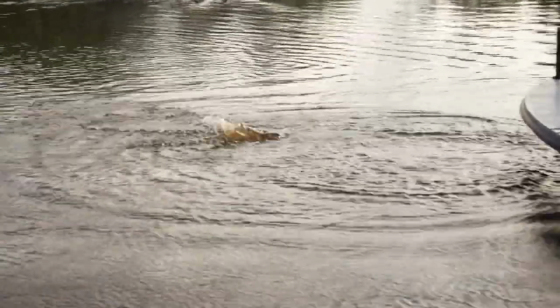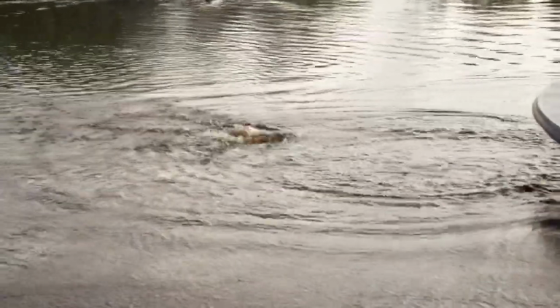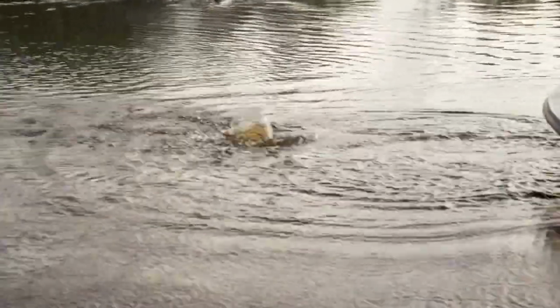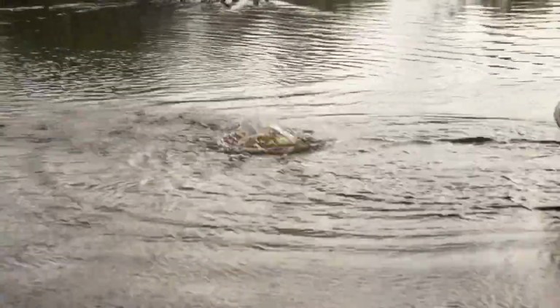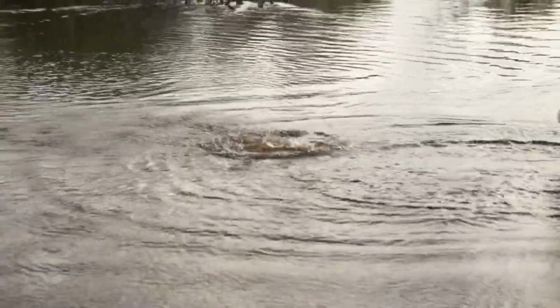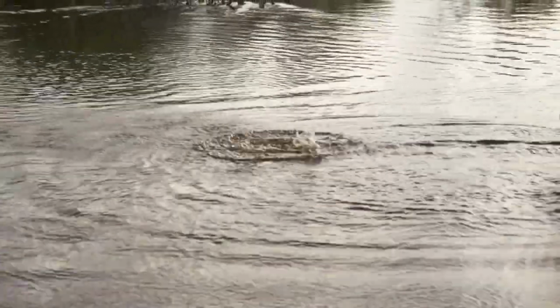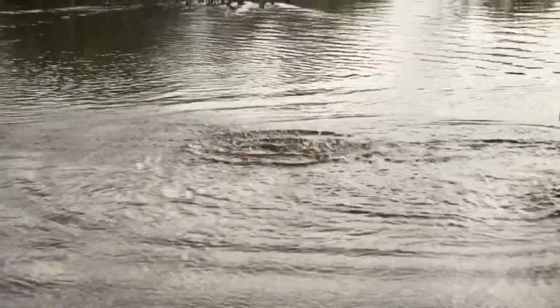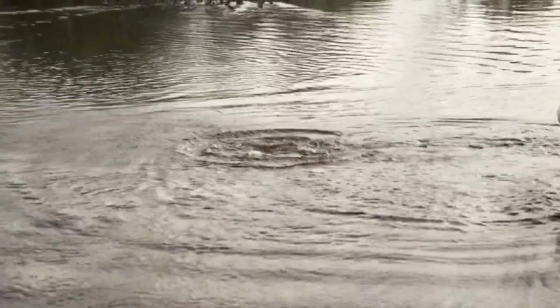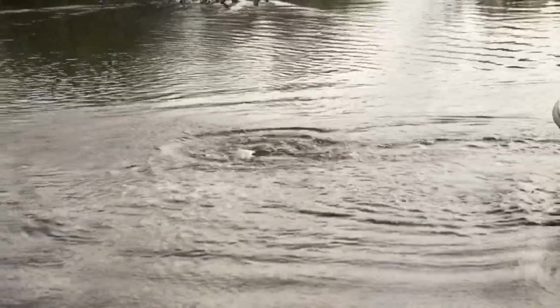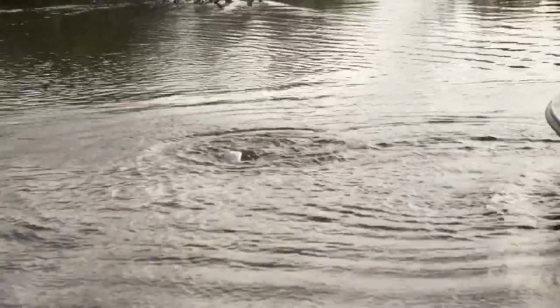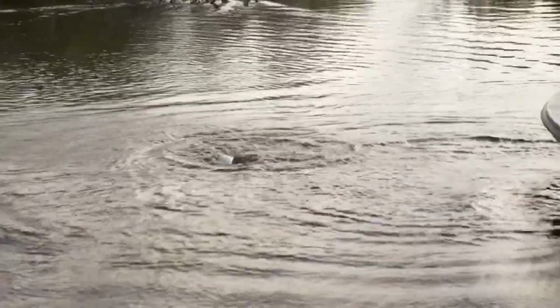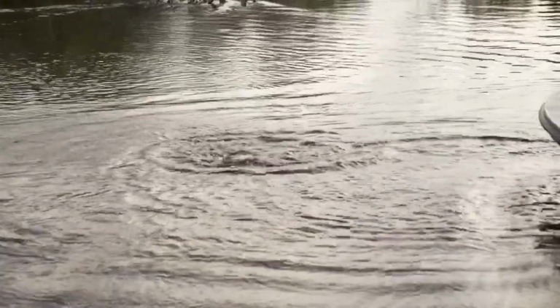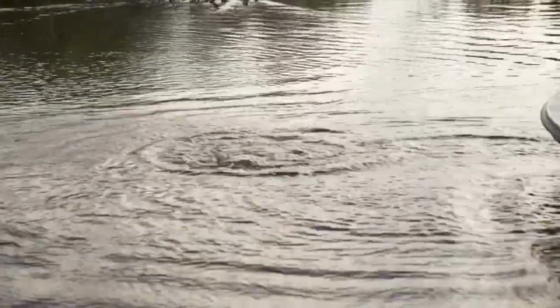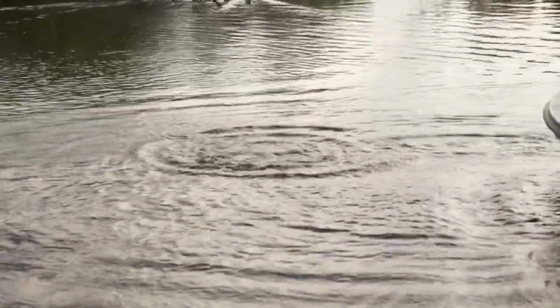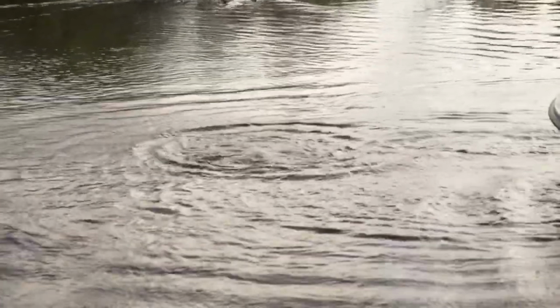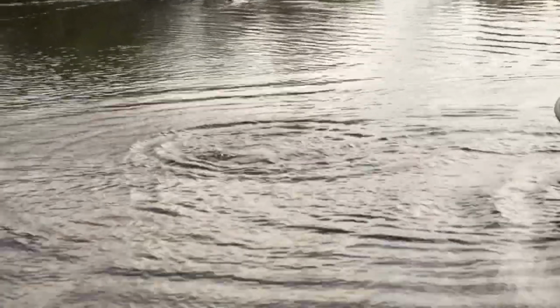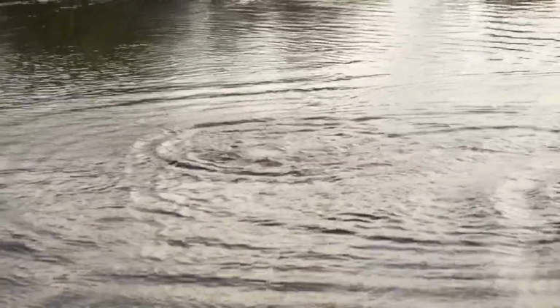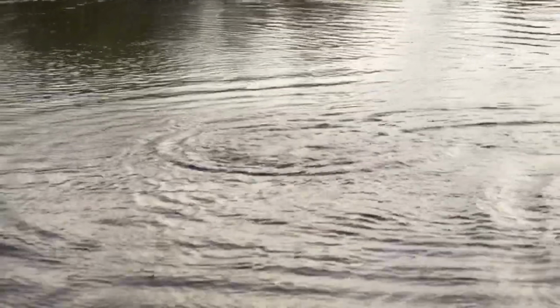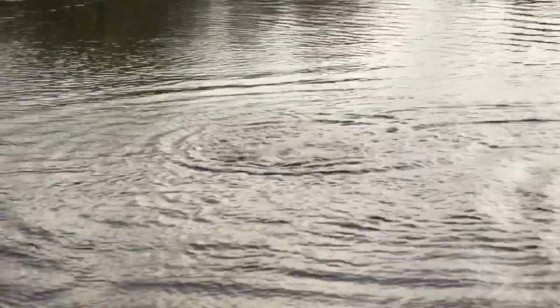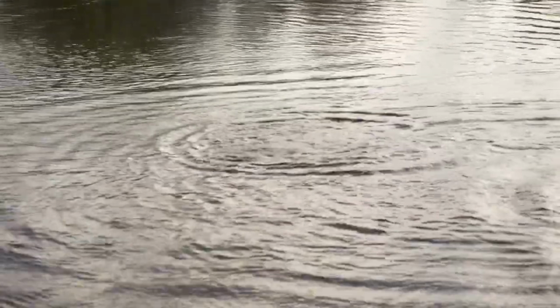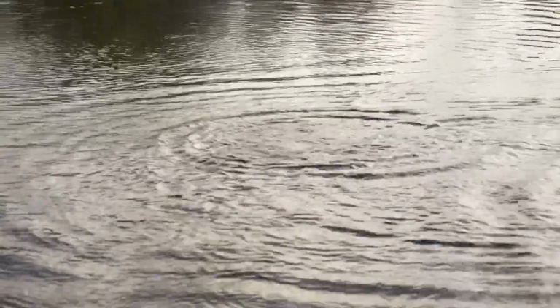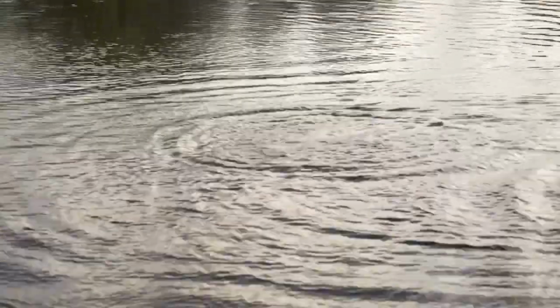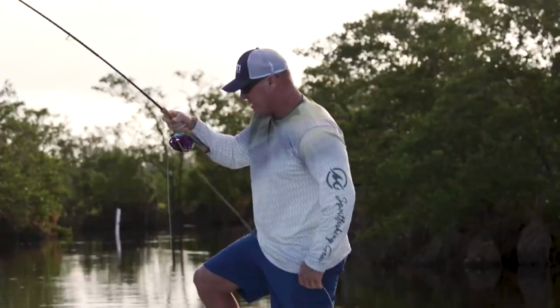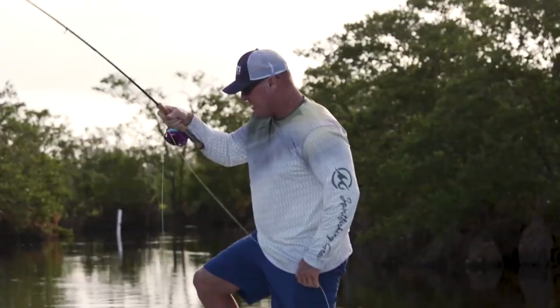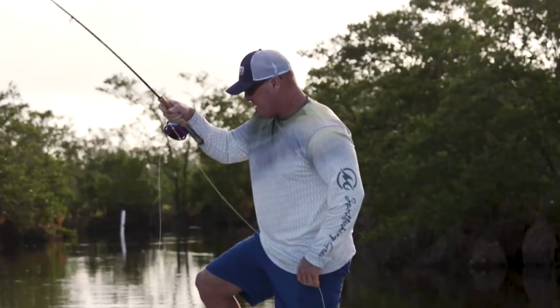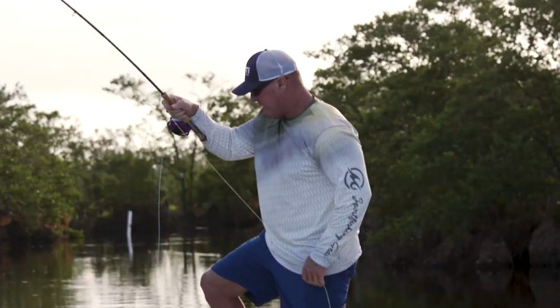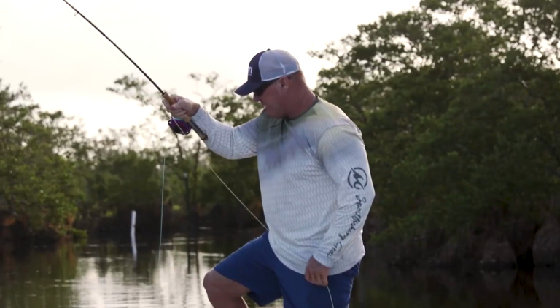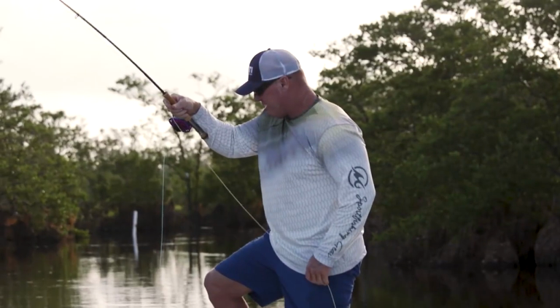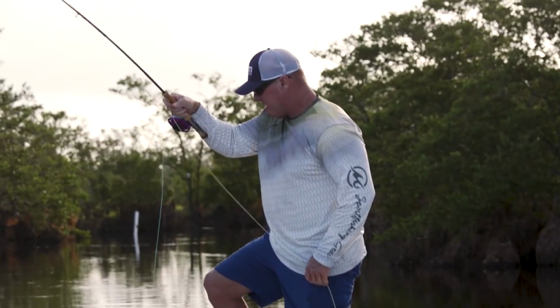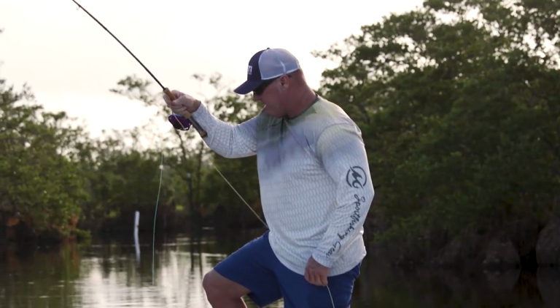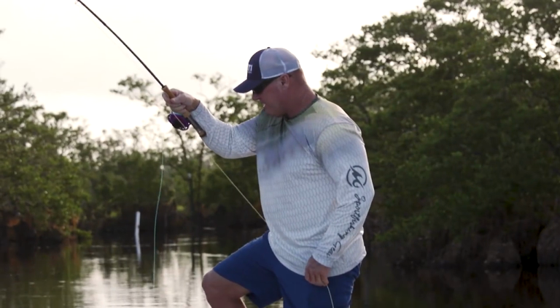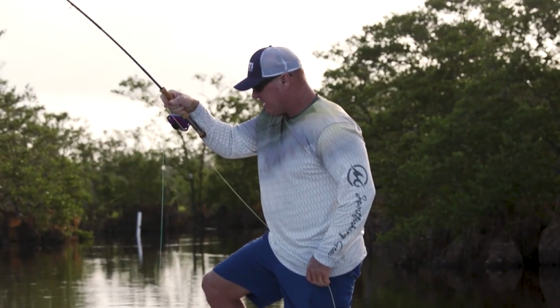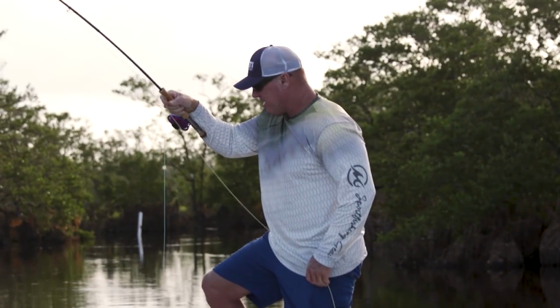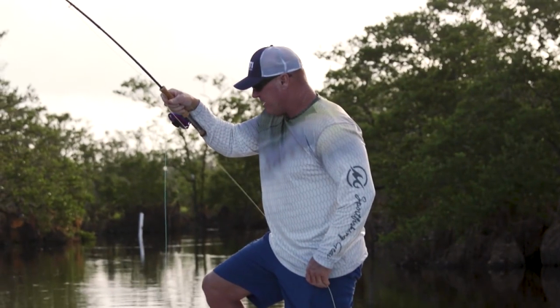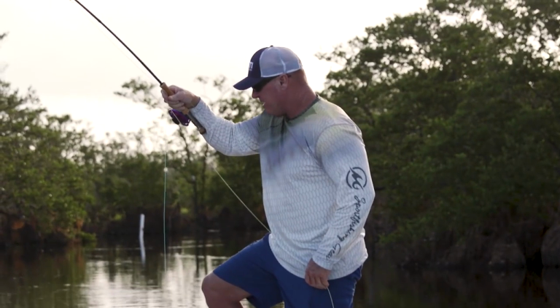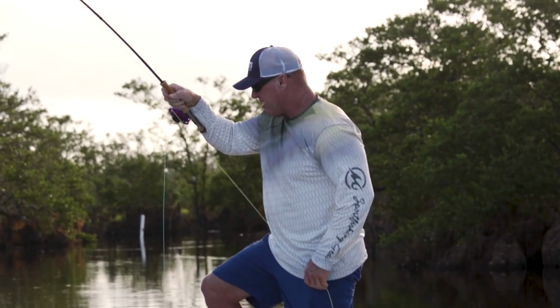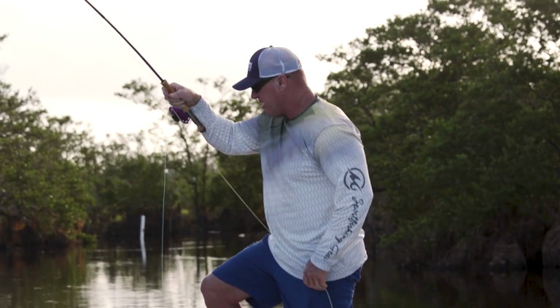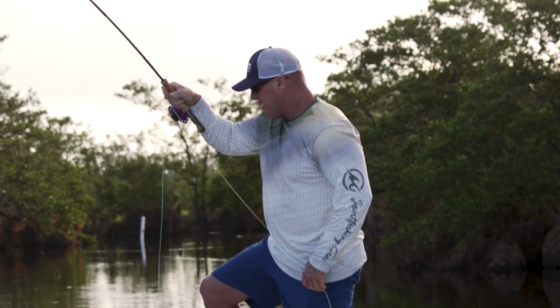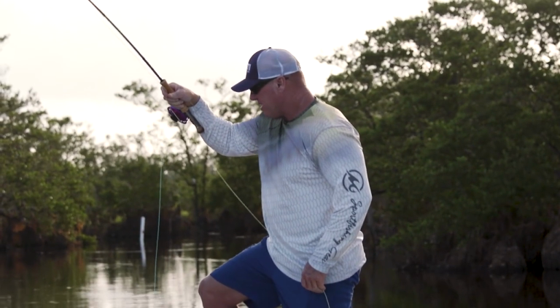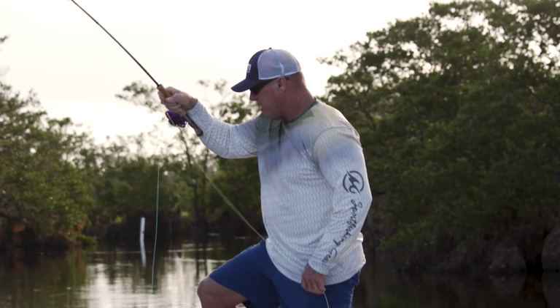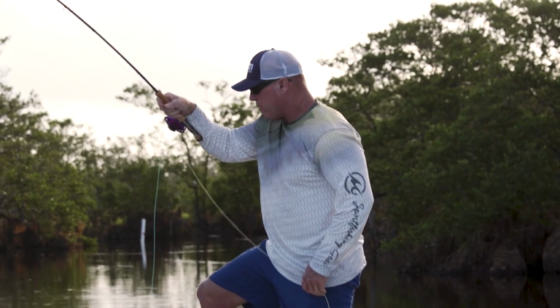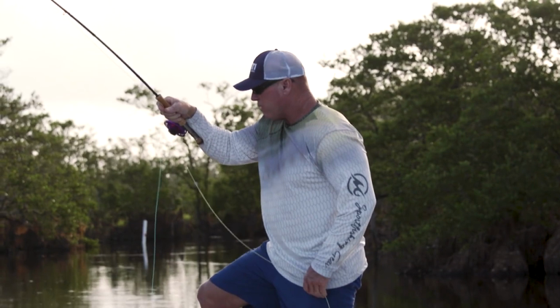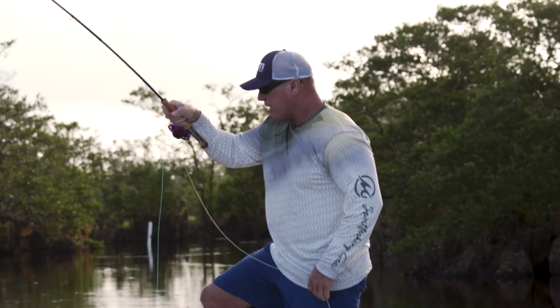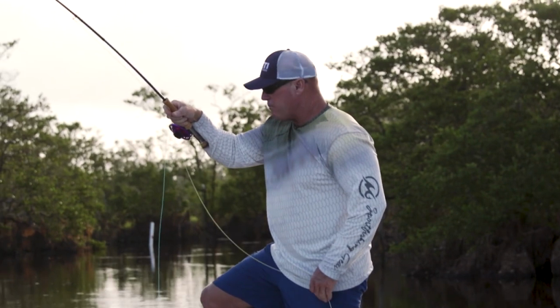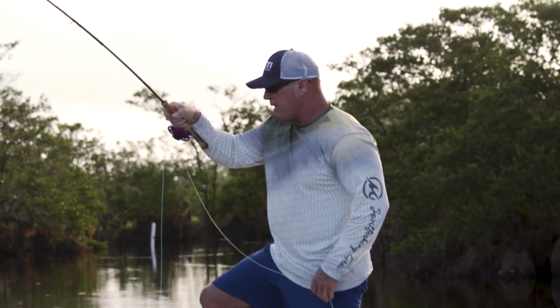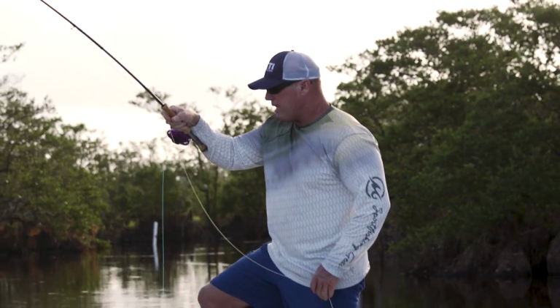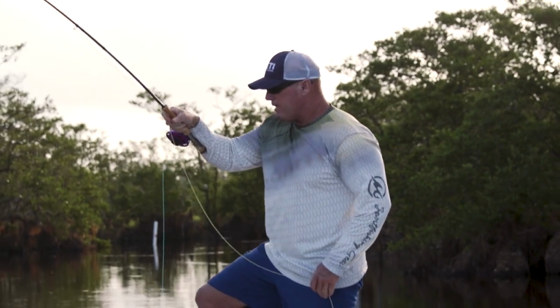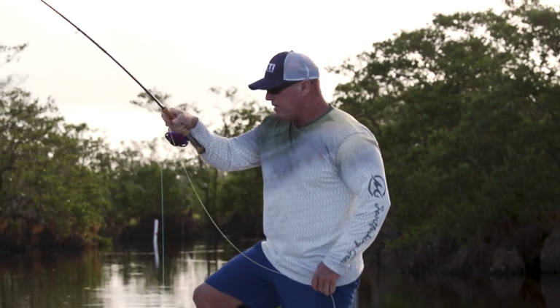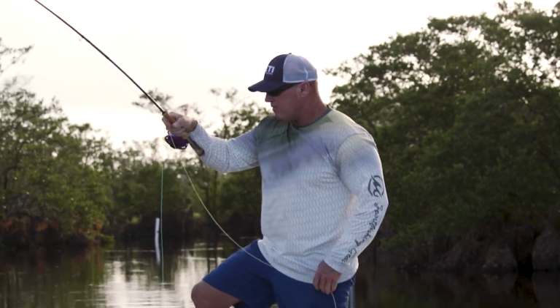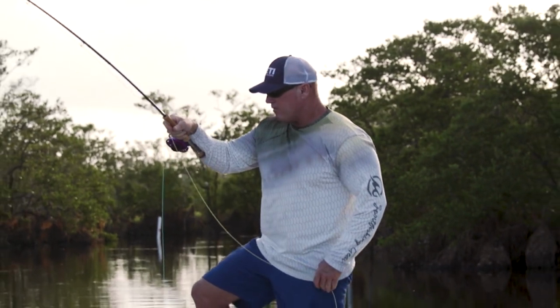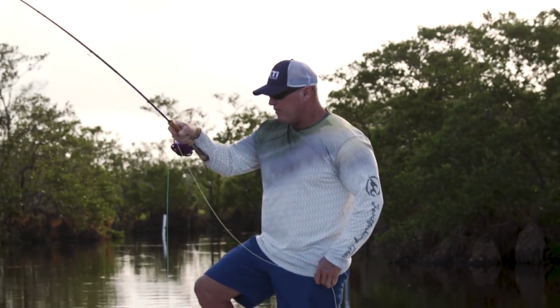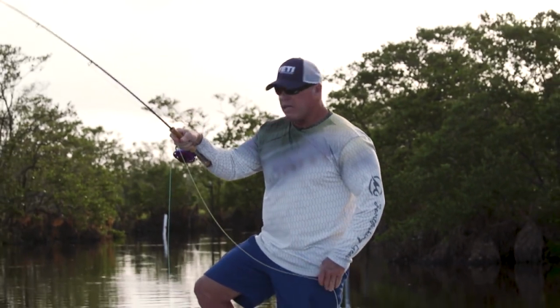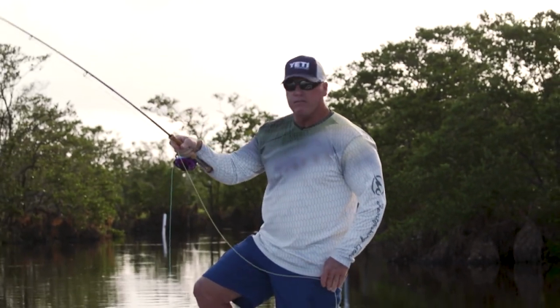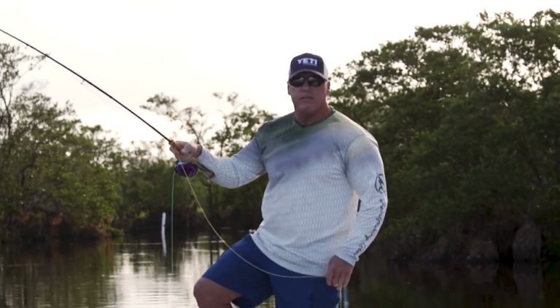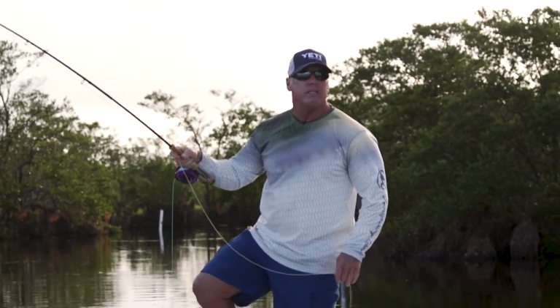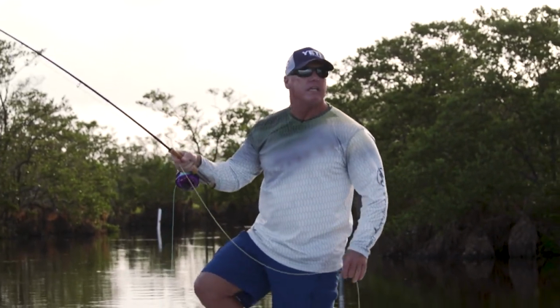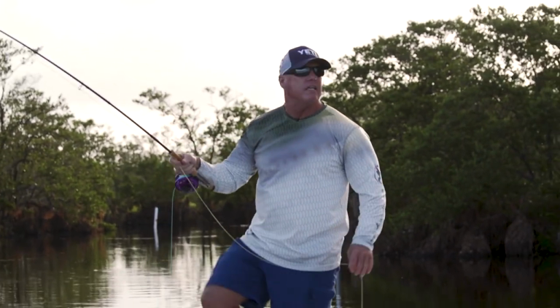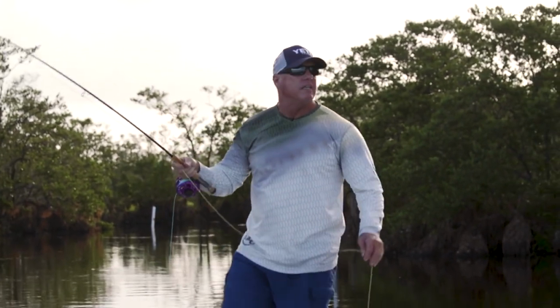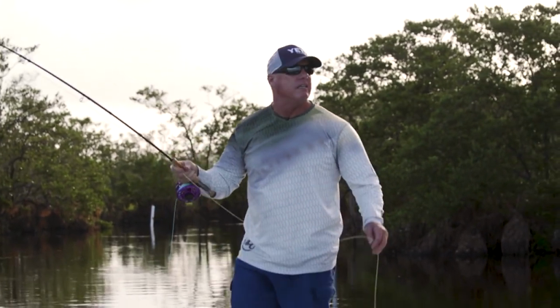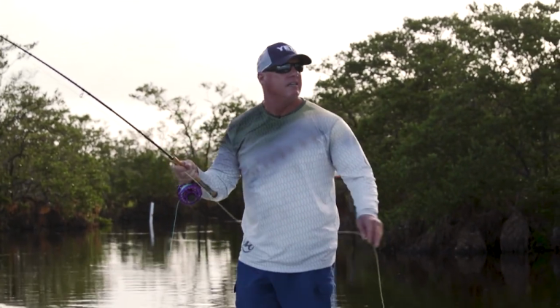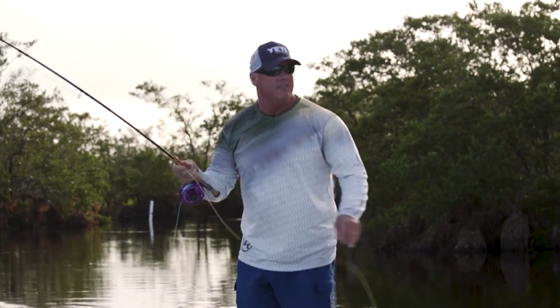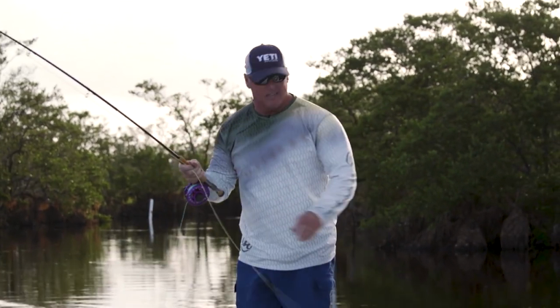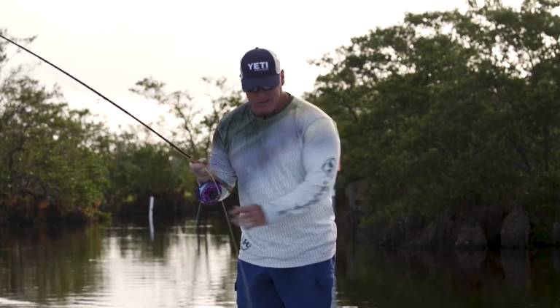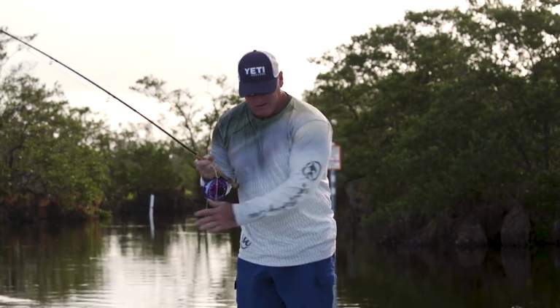These little fish are so fun, man. They really are. They were like made for fly fishing.